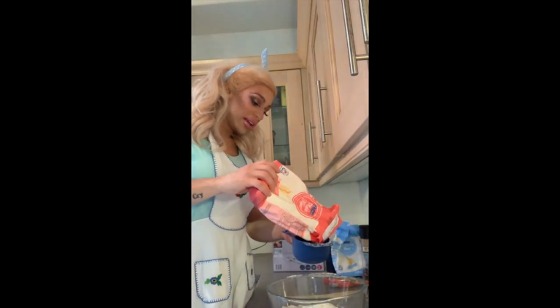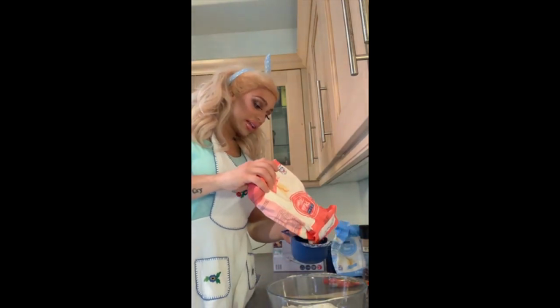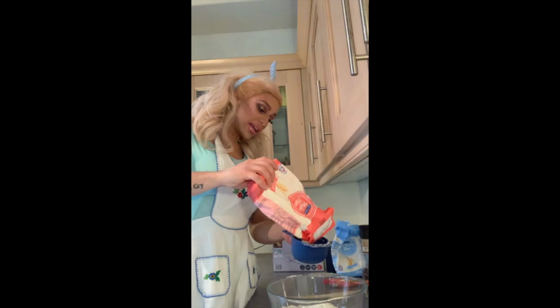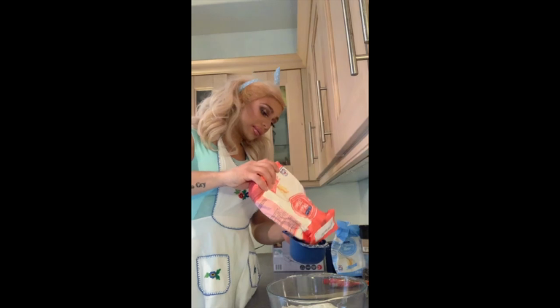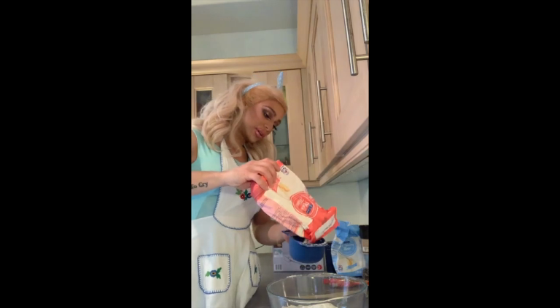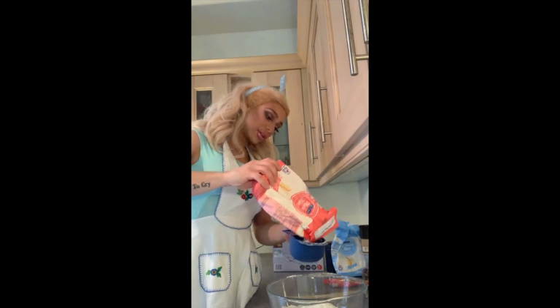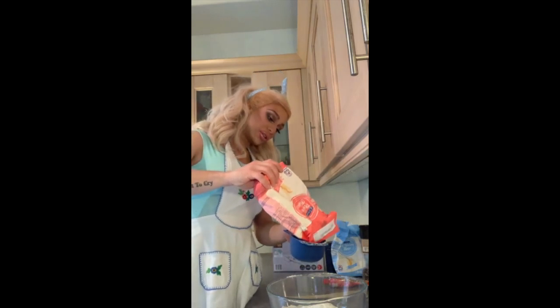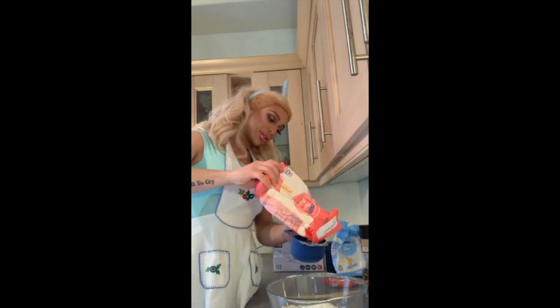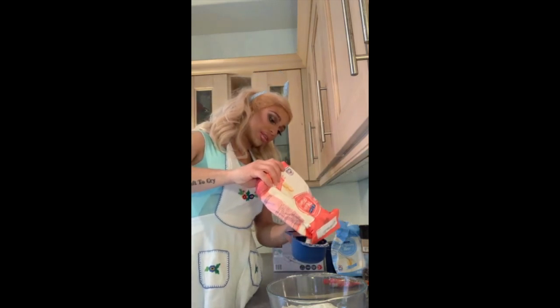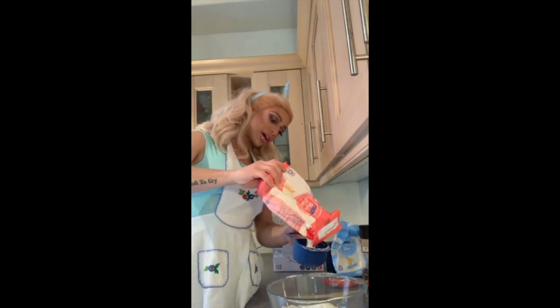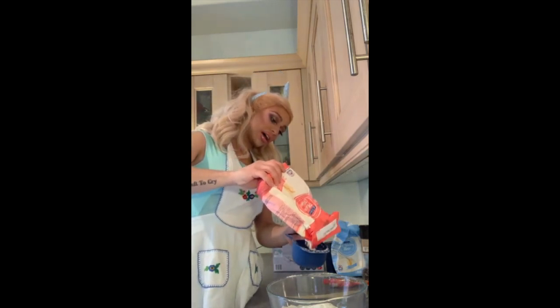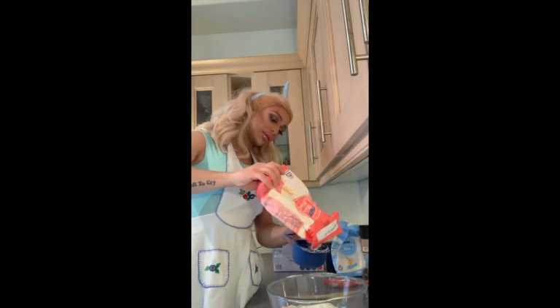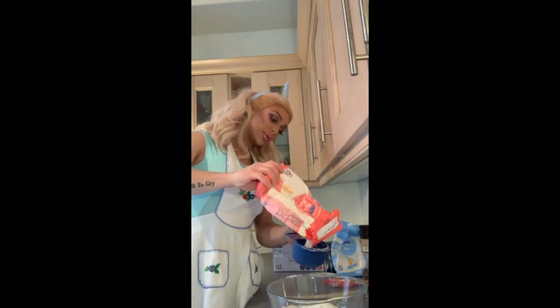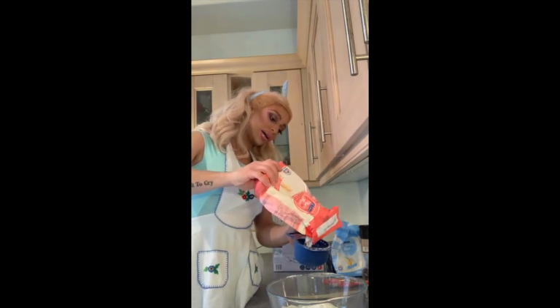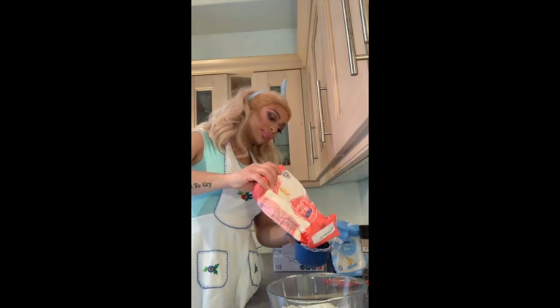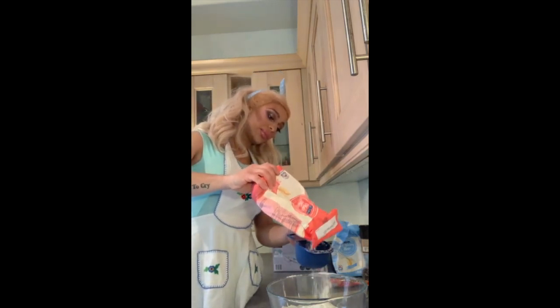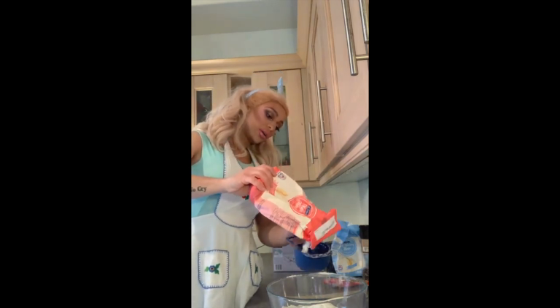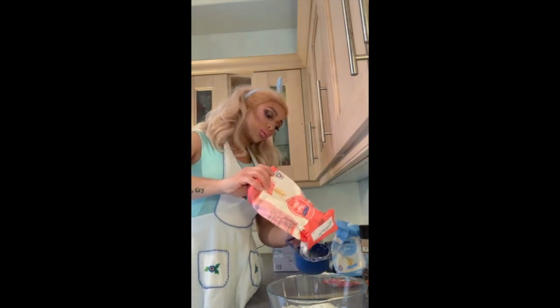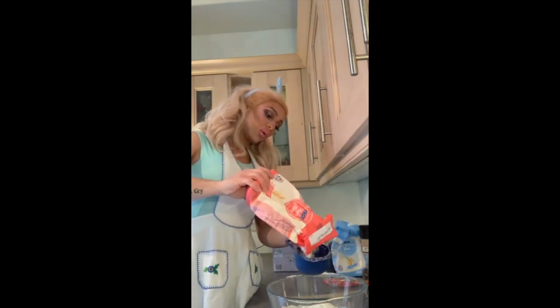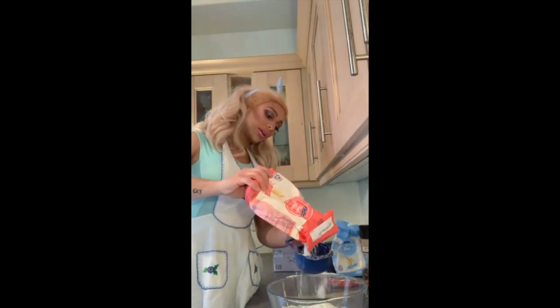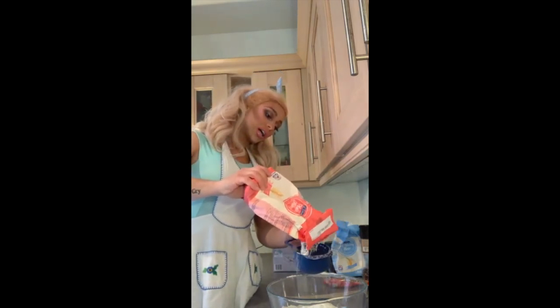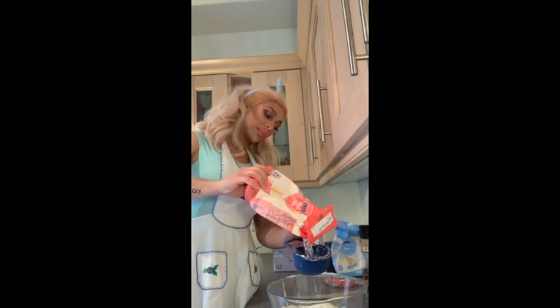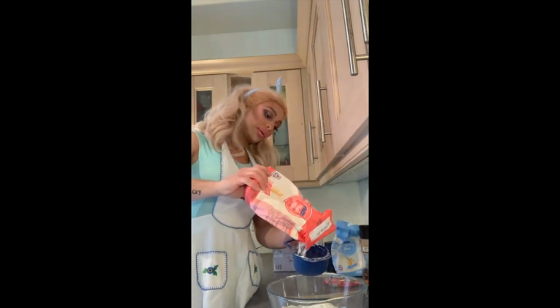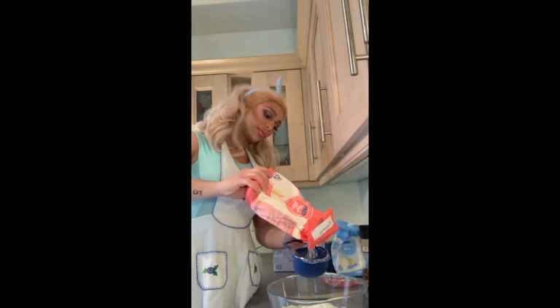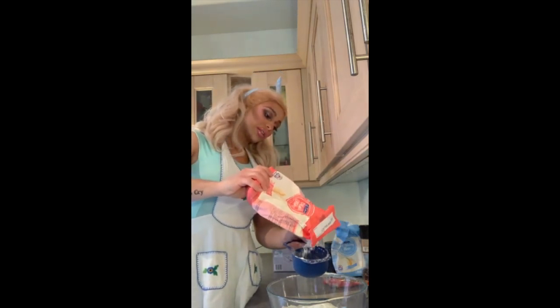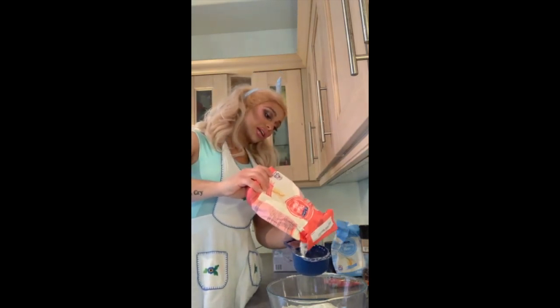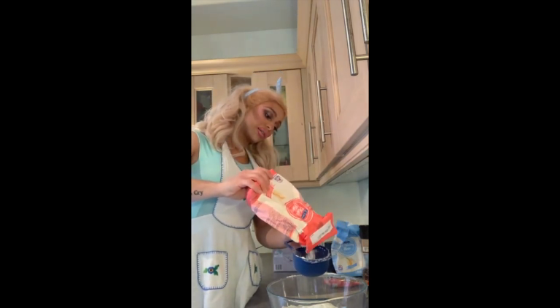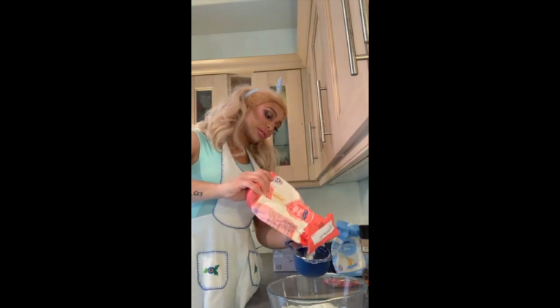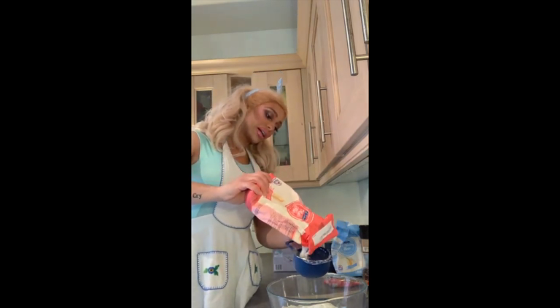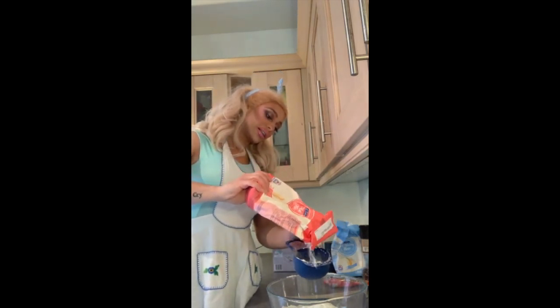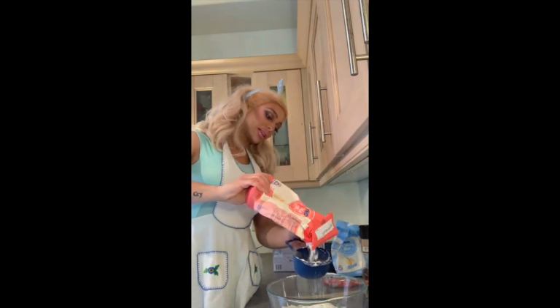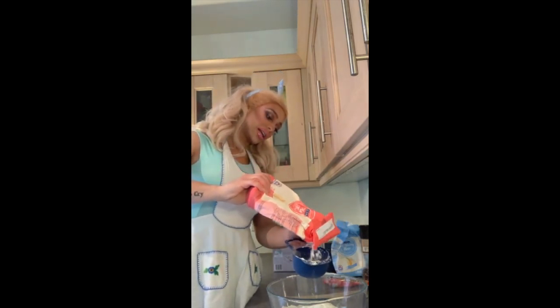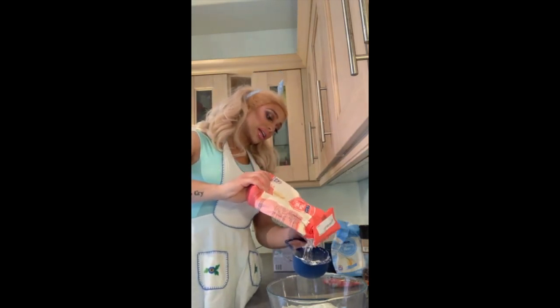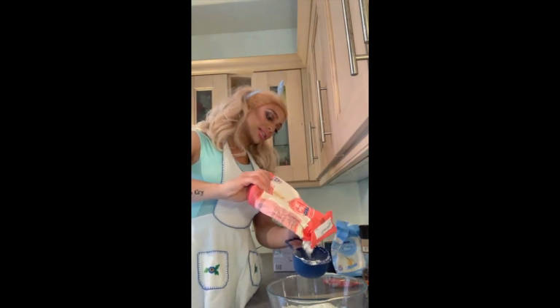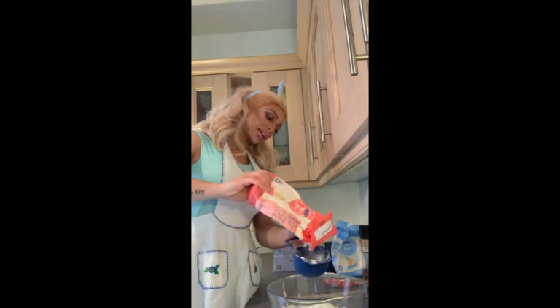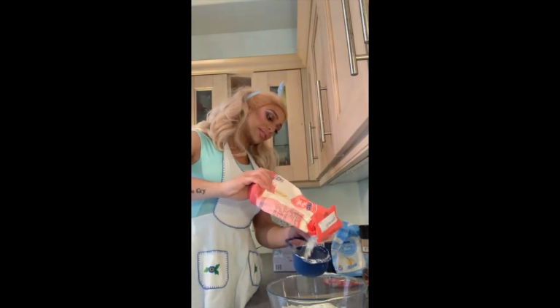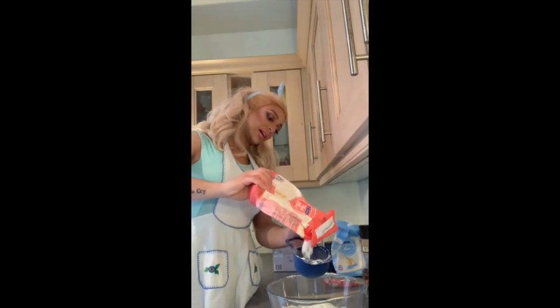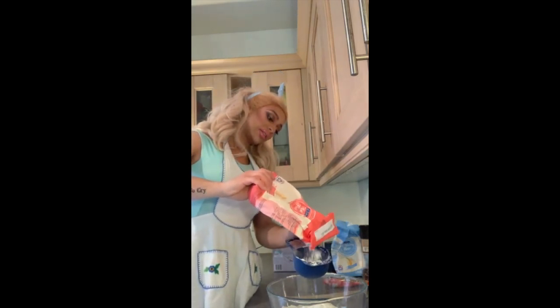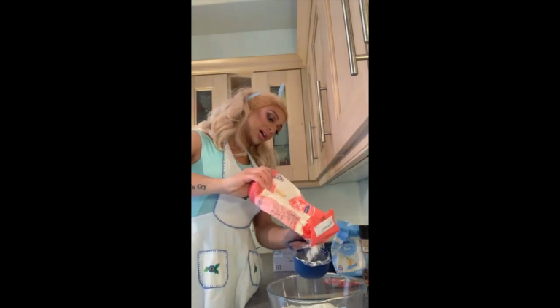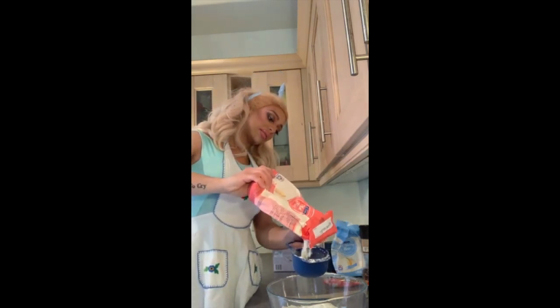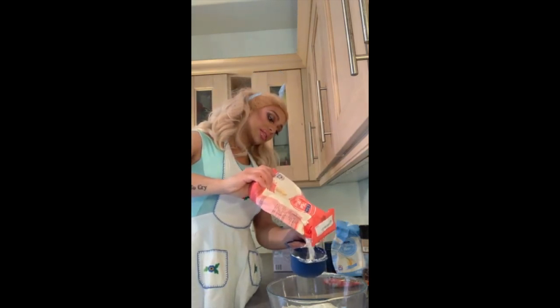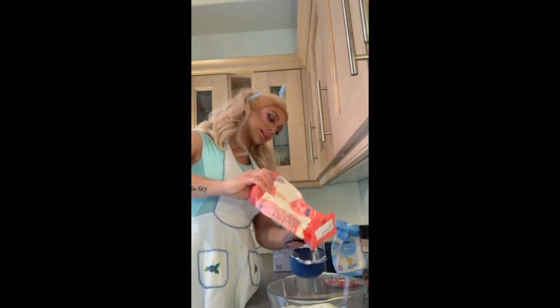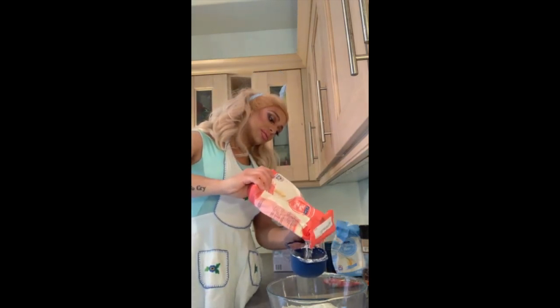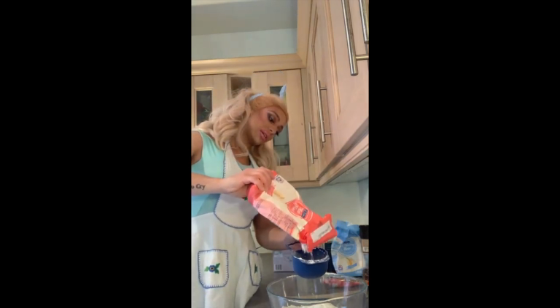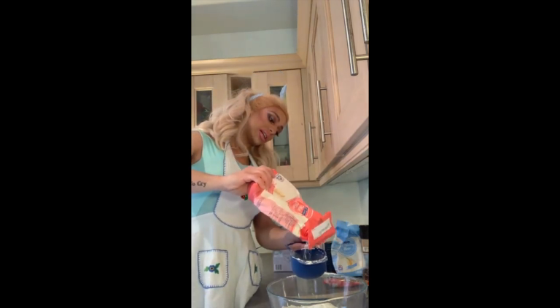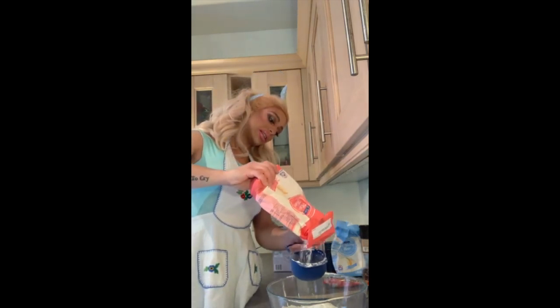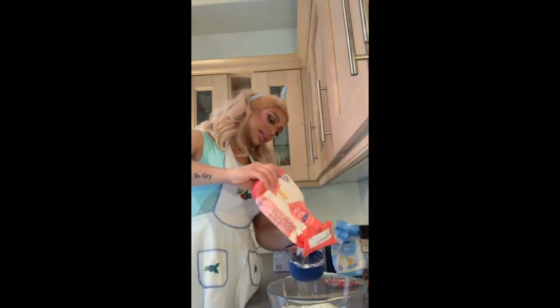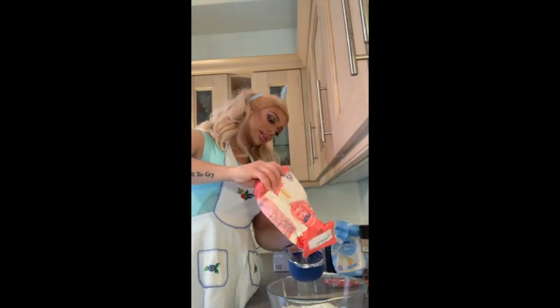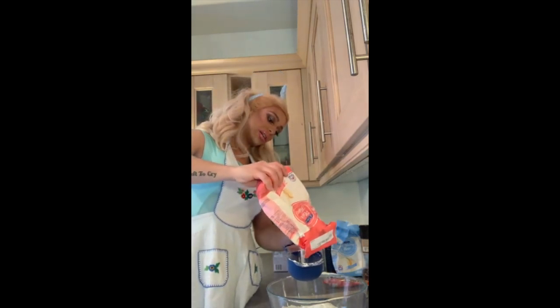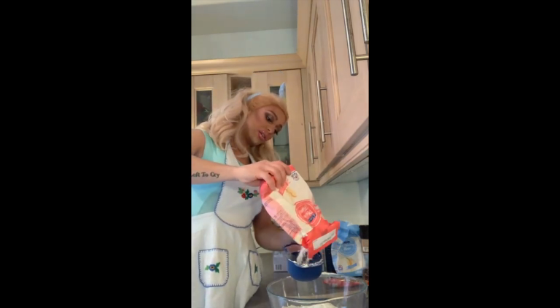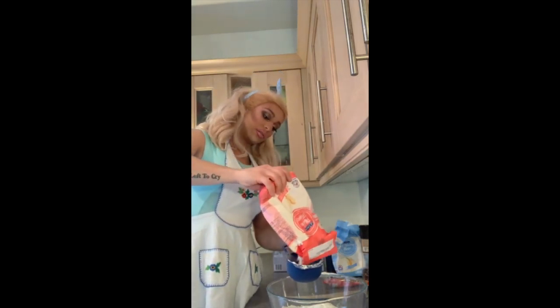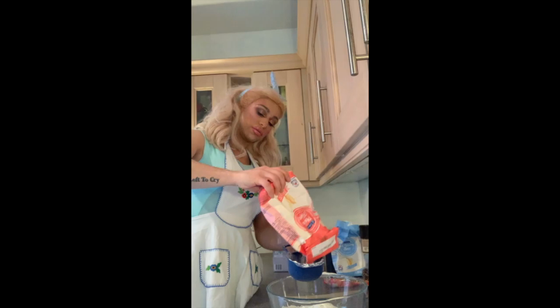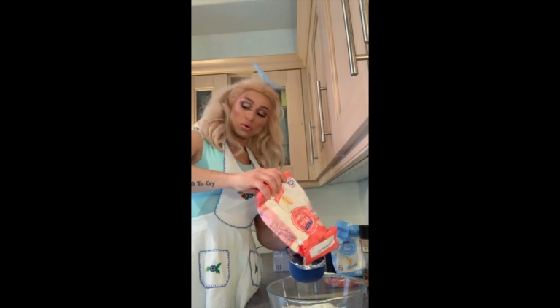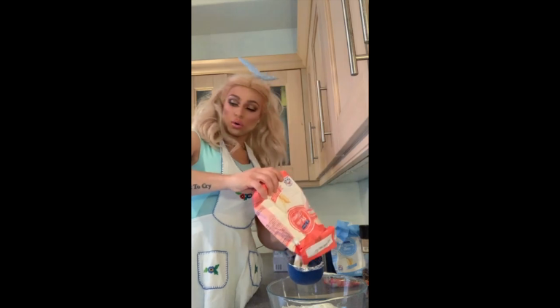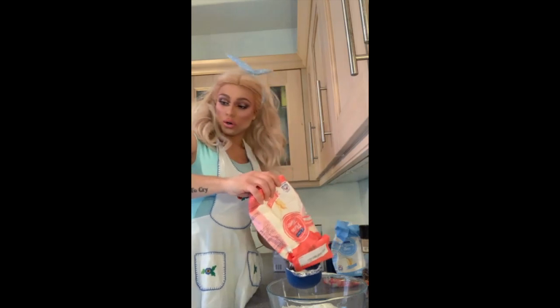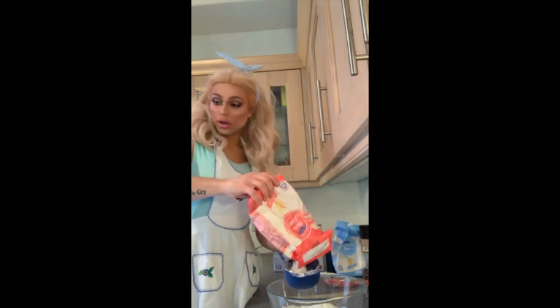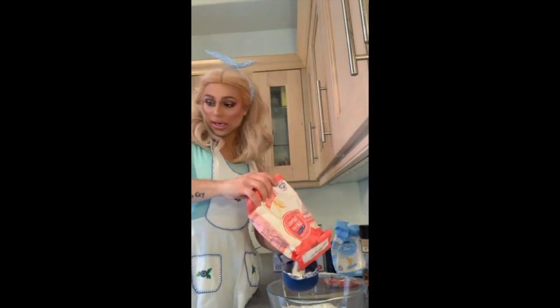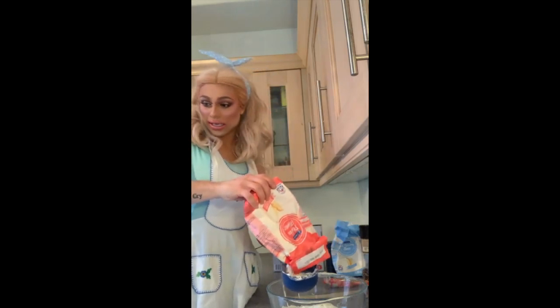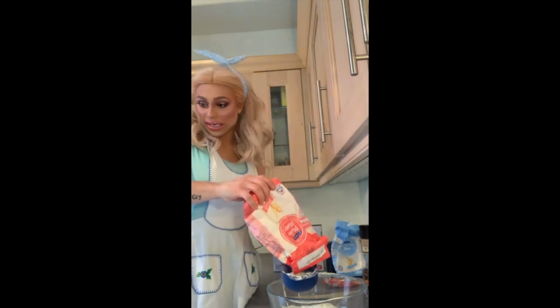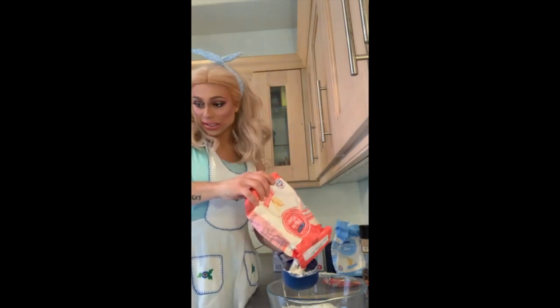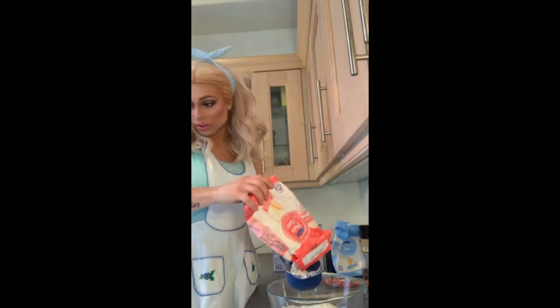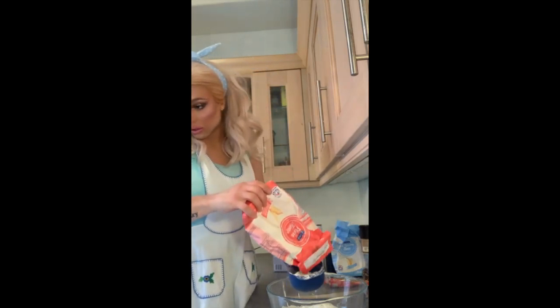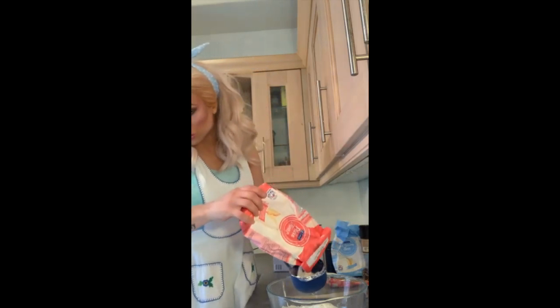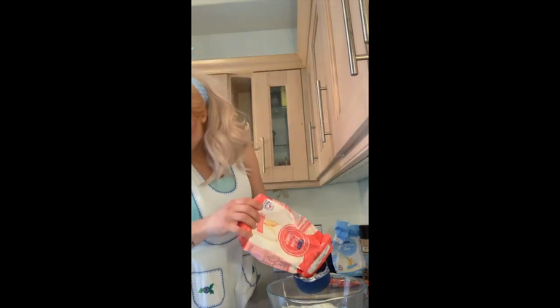Then I'm going to do the third one — one cup of the self-raising — save the other cup of self-raising for later on.